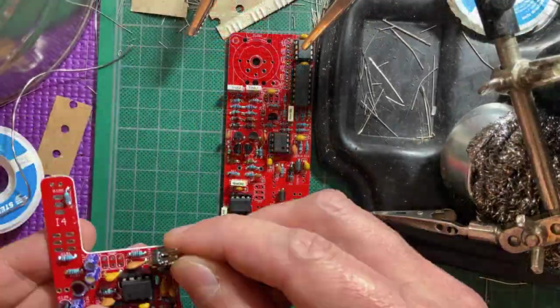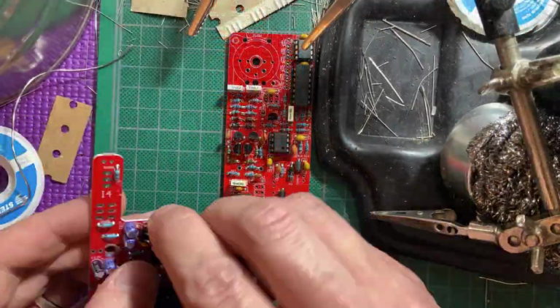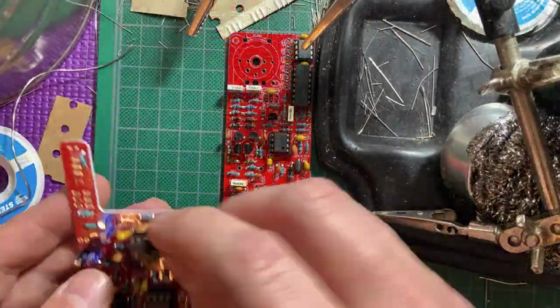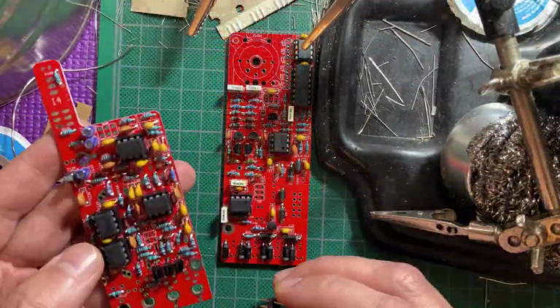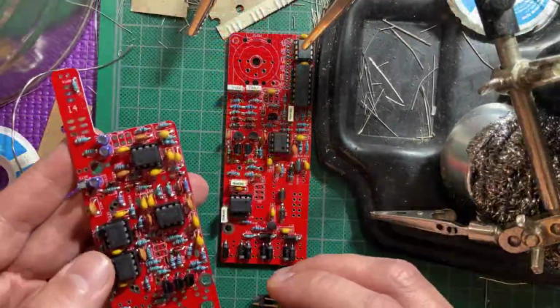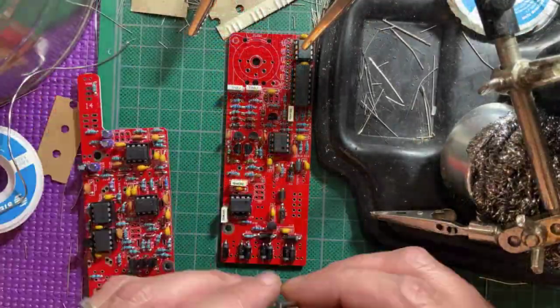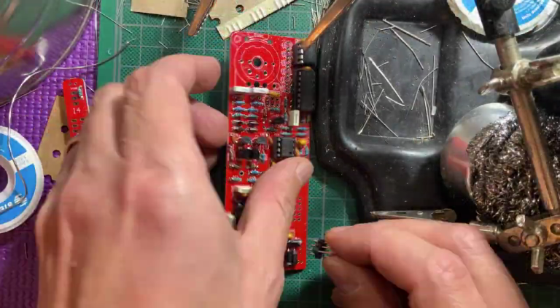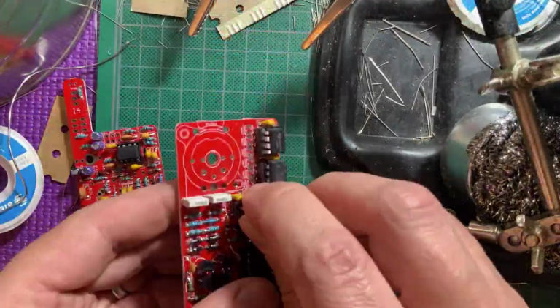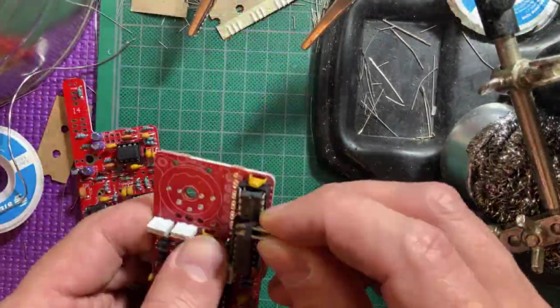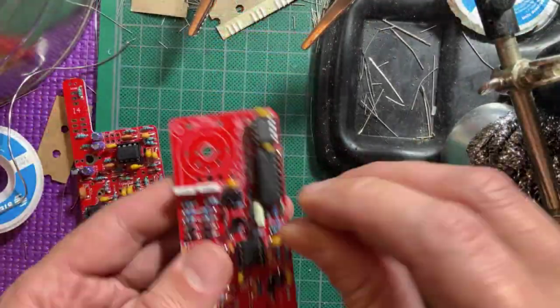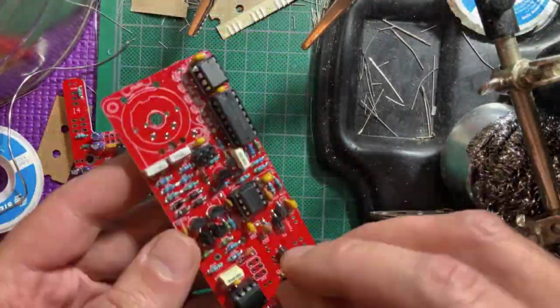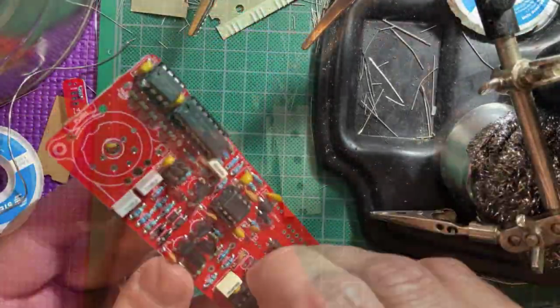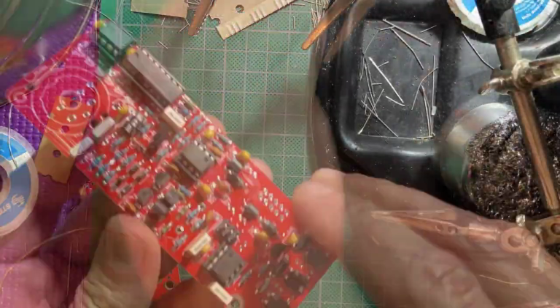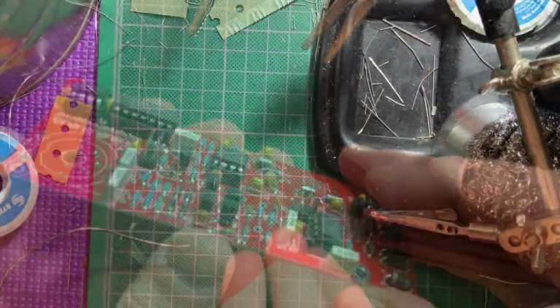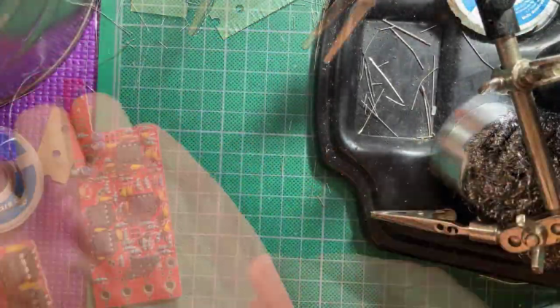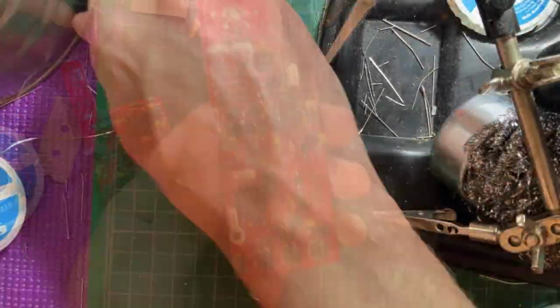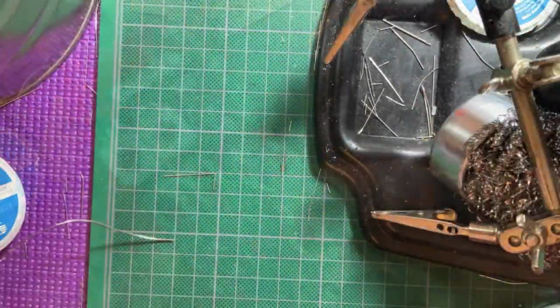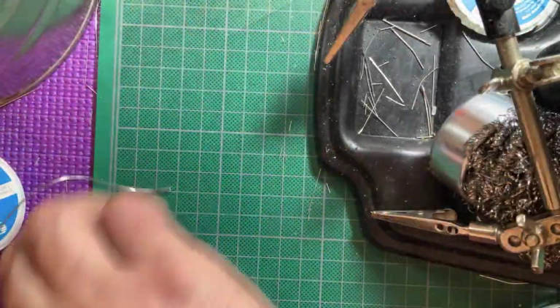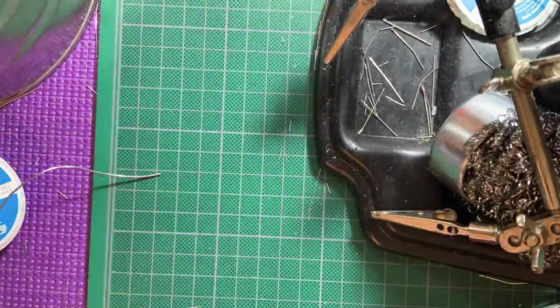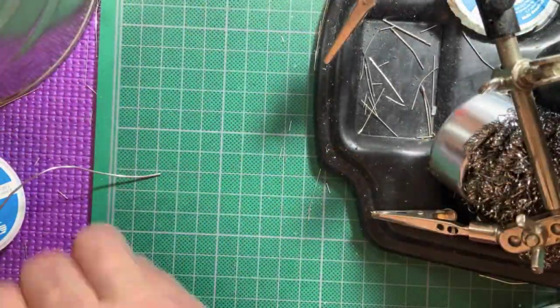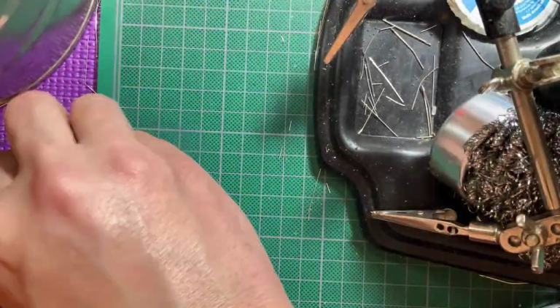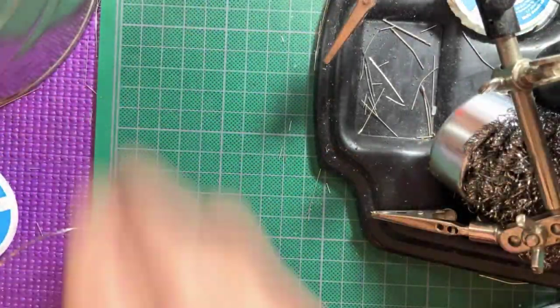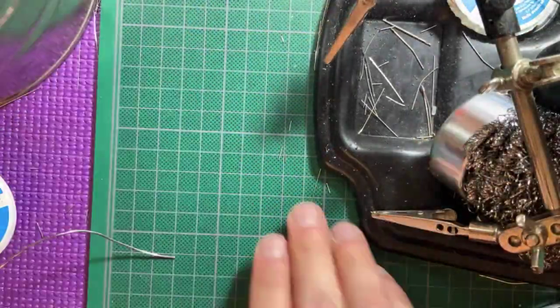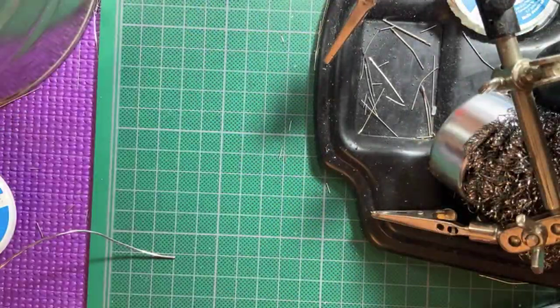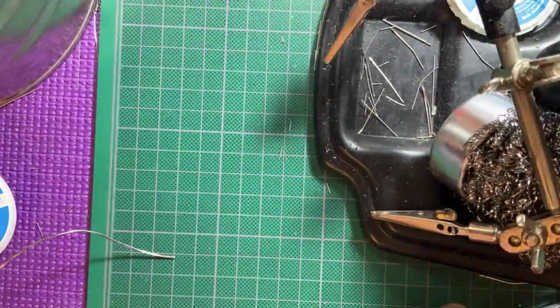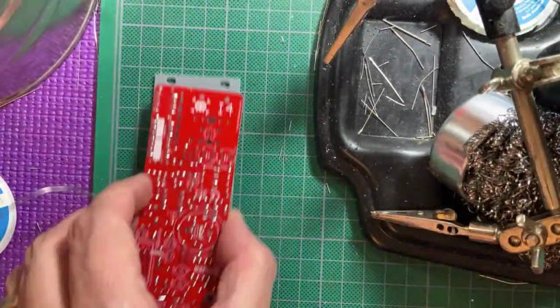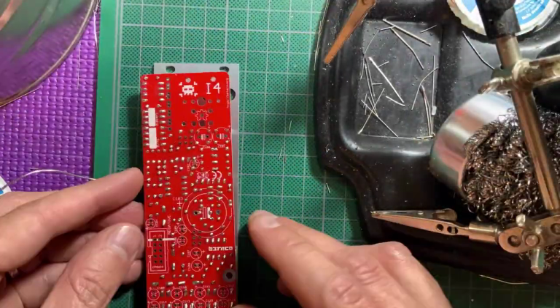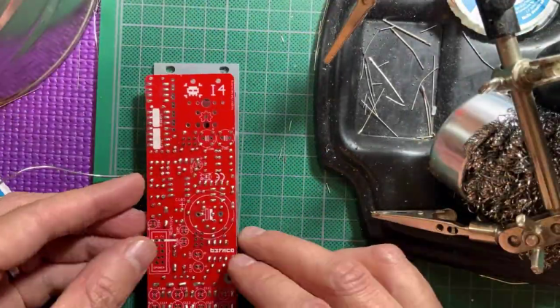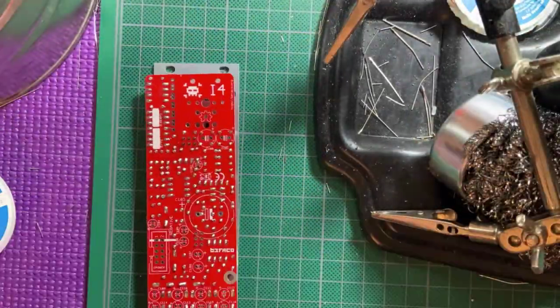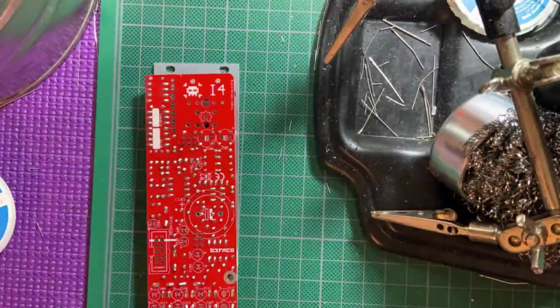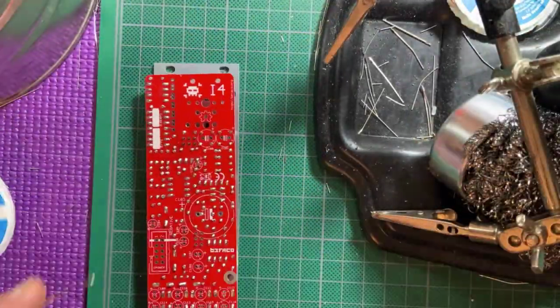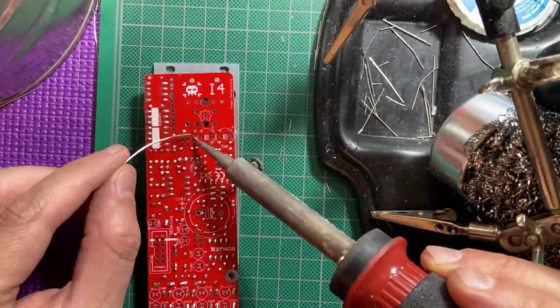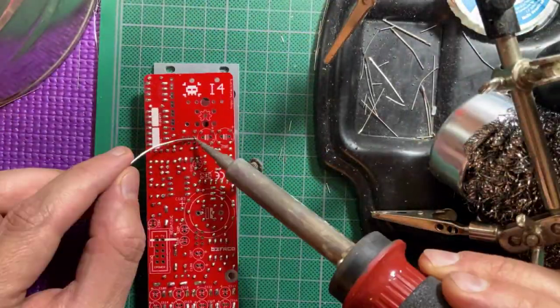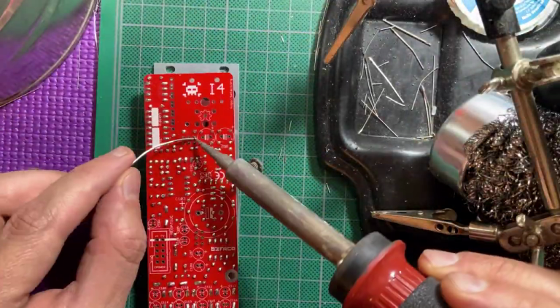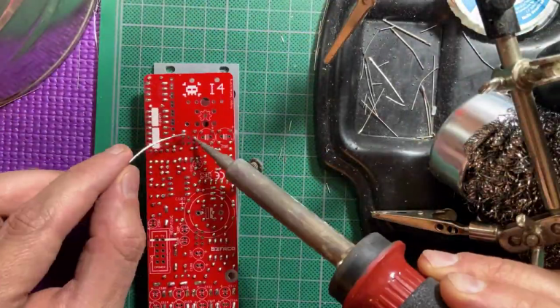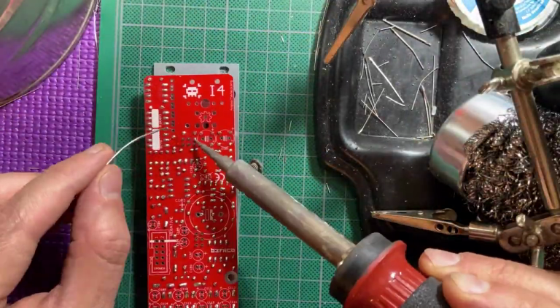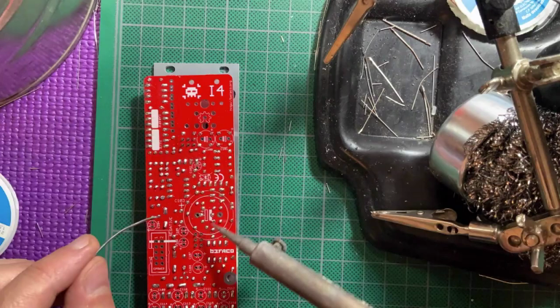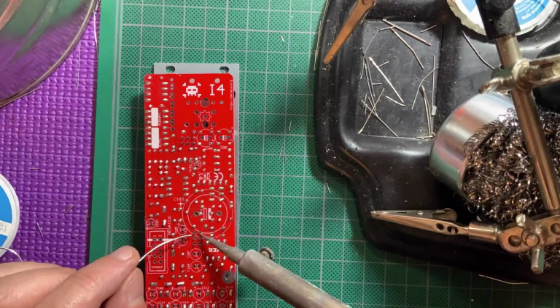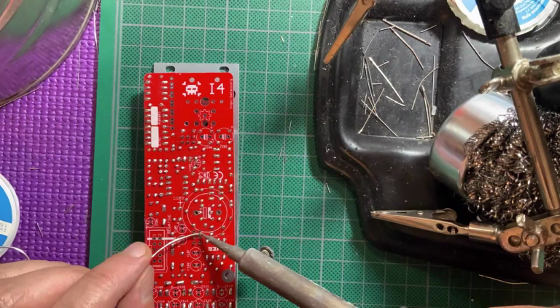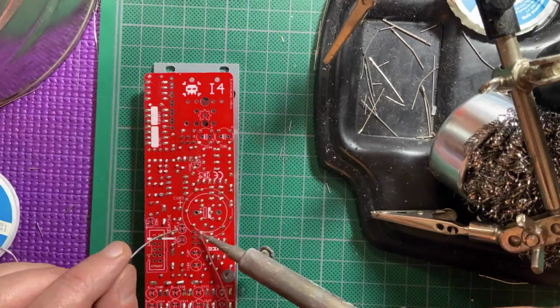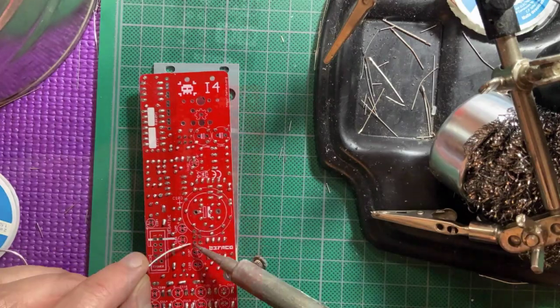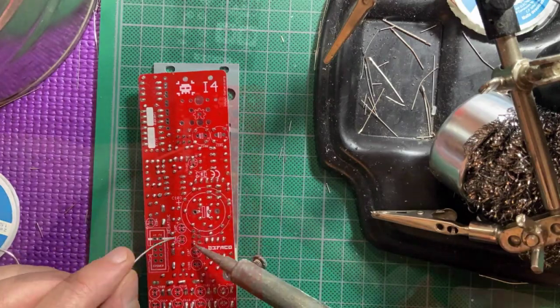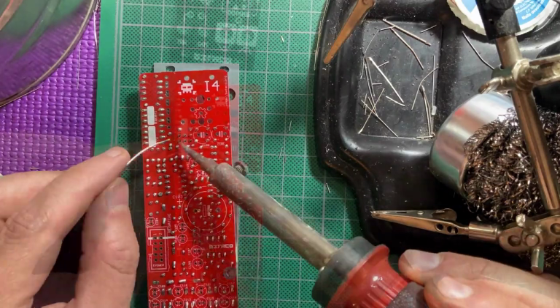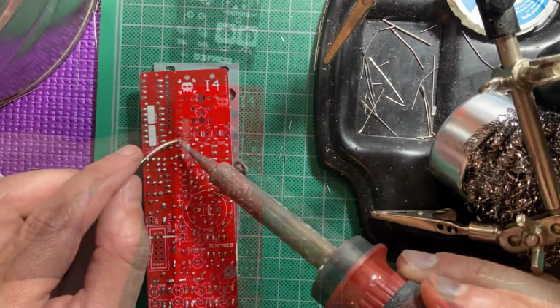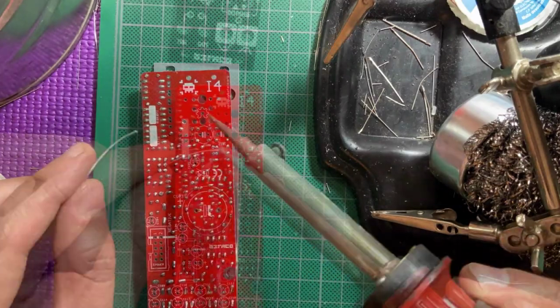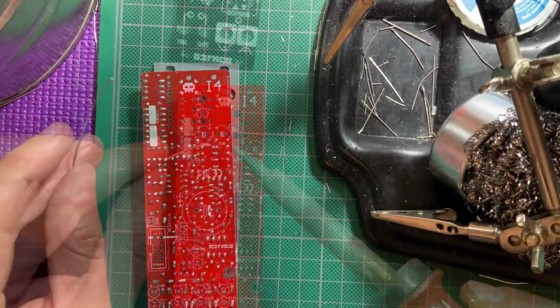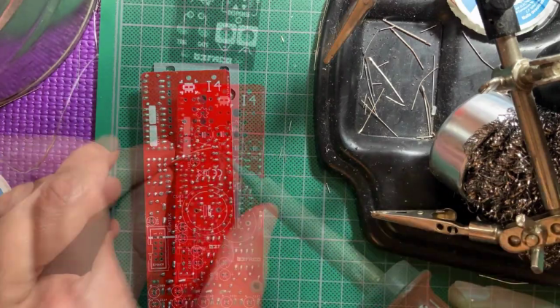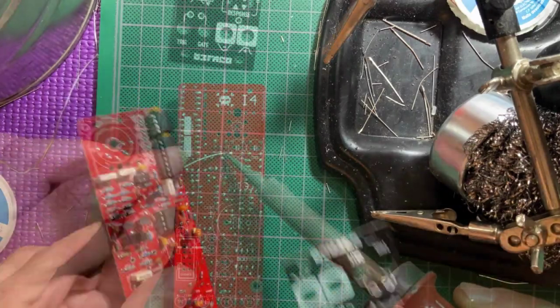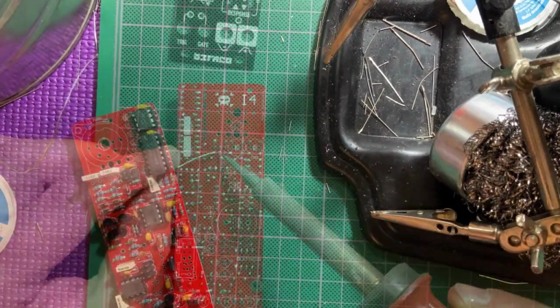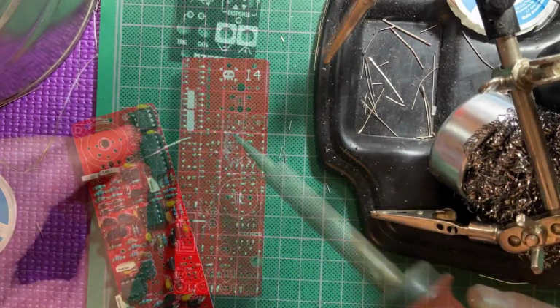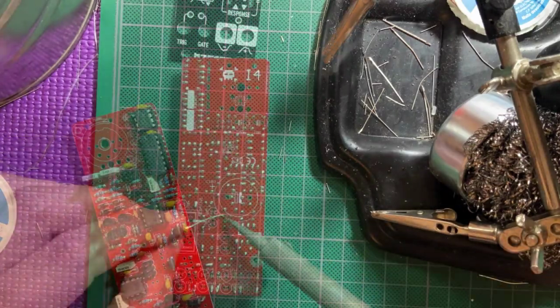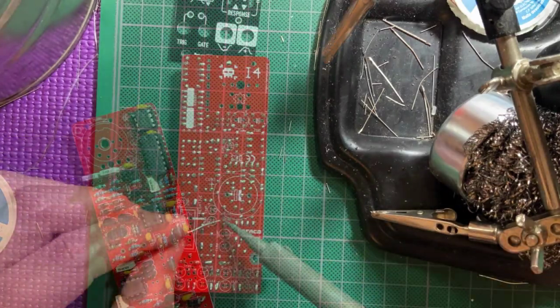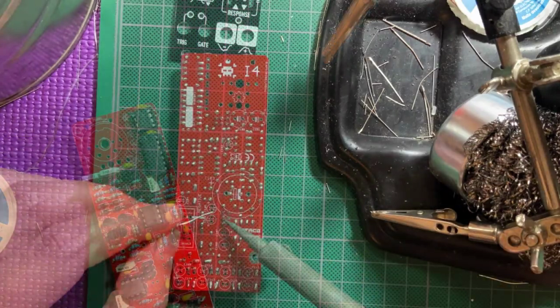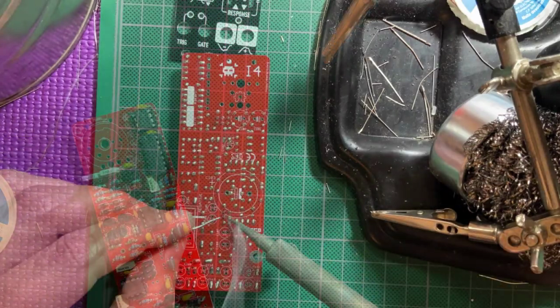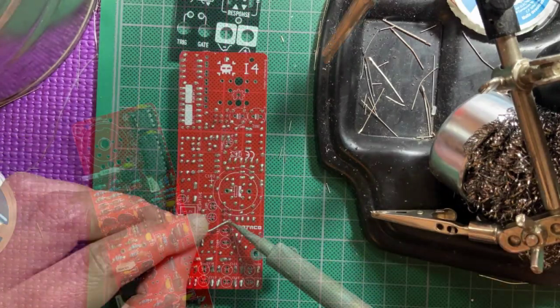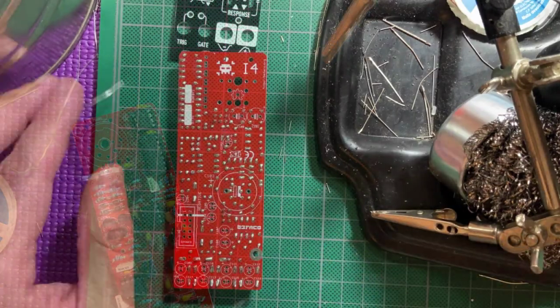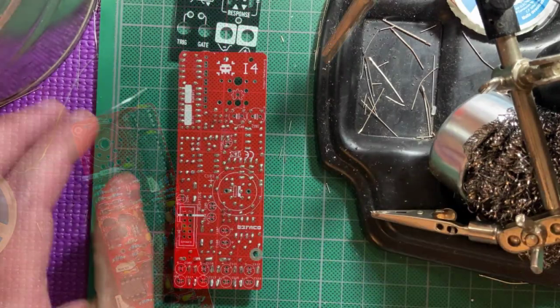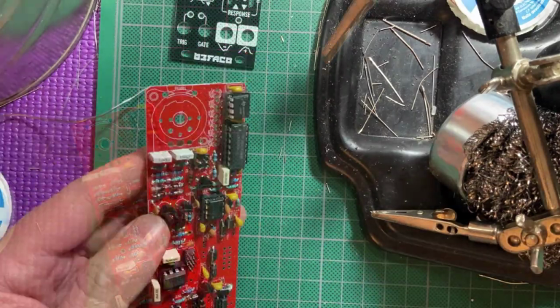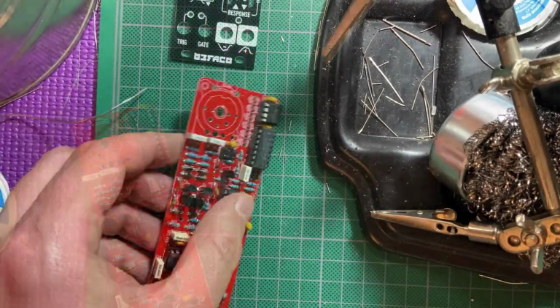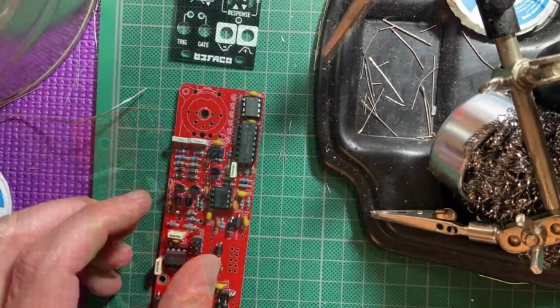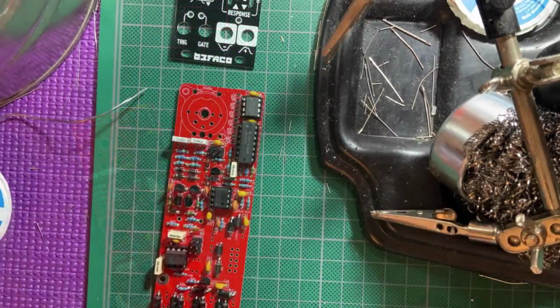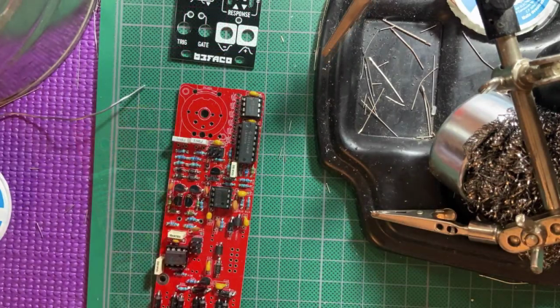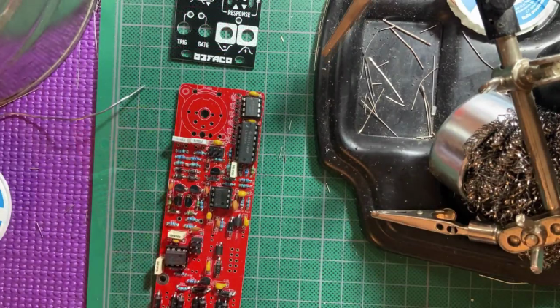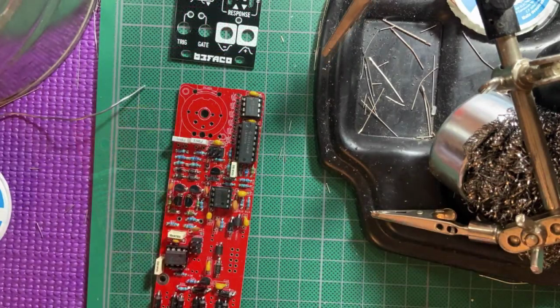Now install the headers that will connect both boards together. Again I use the panel to hold the headers in place while soldering.